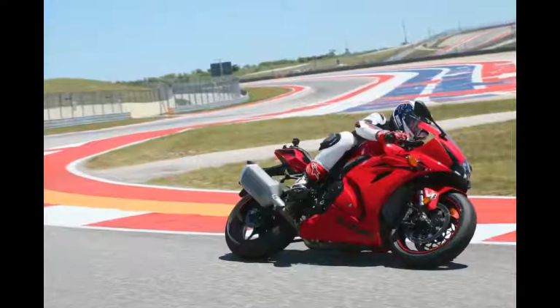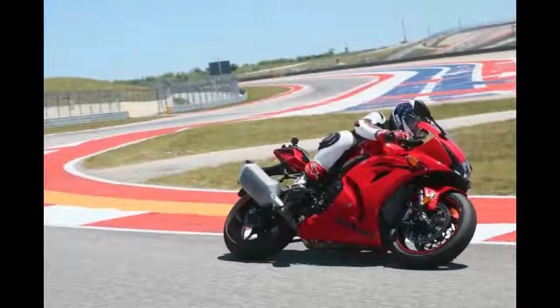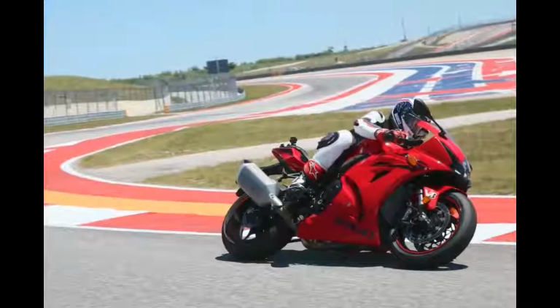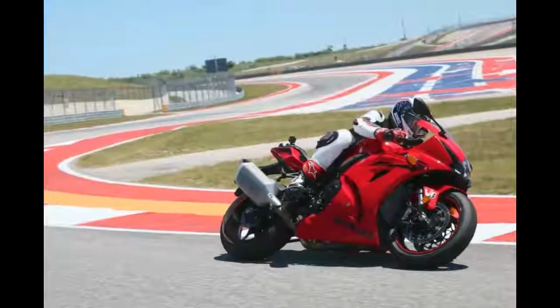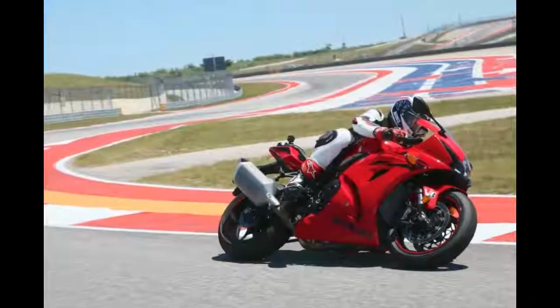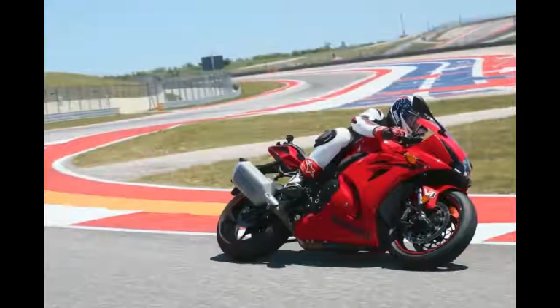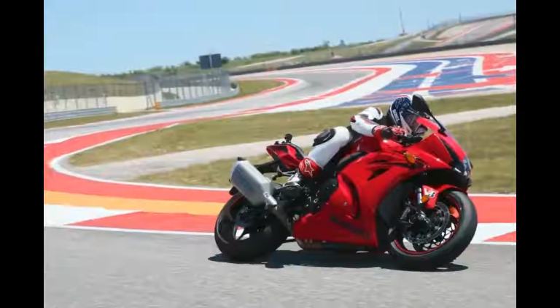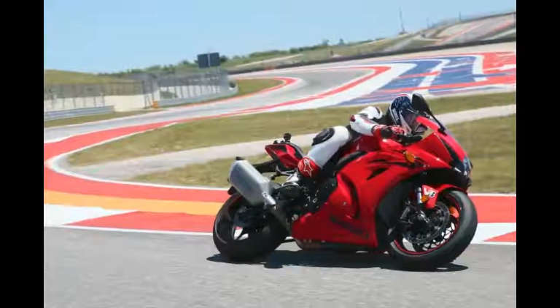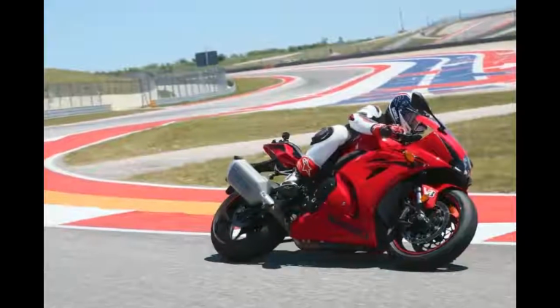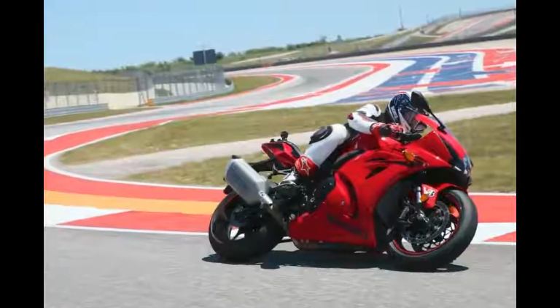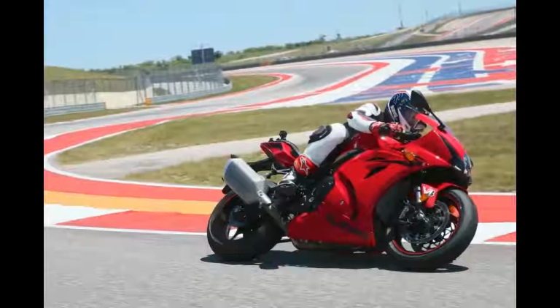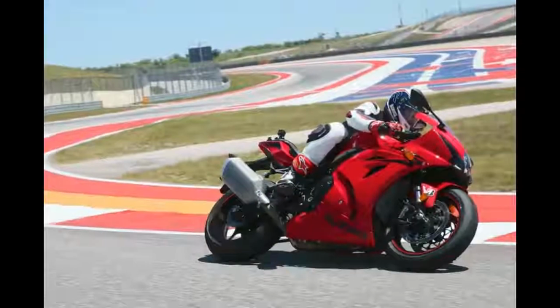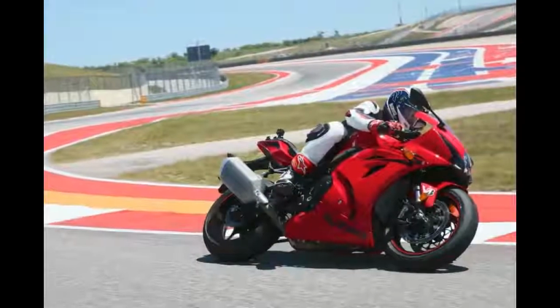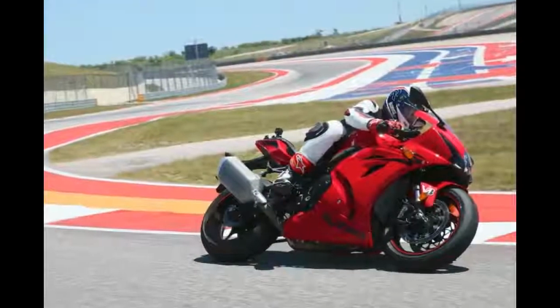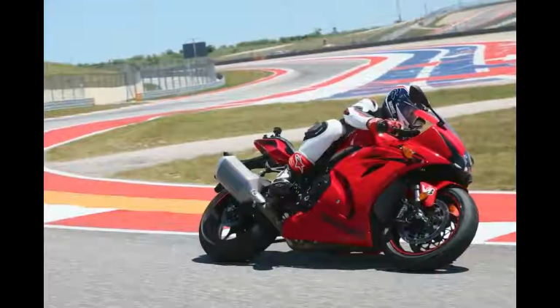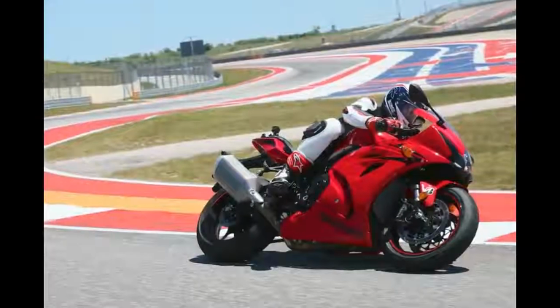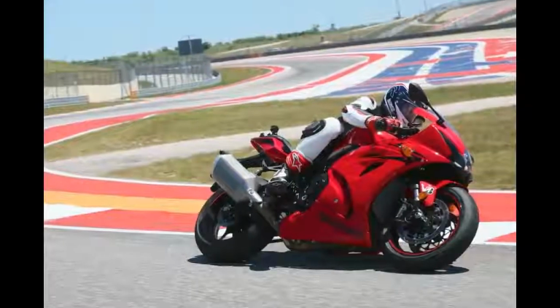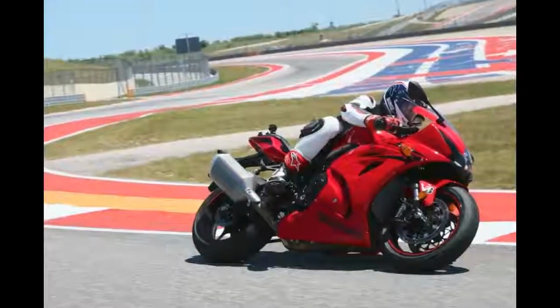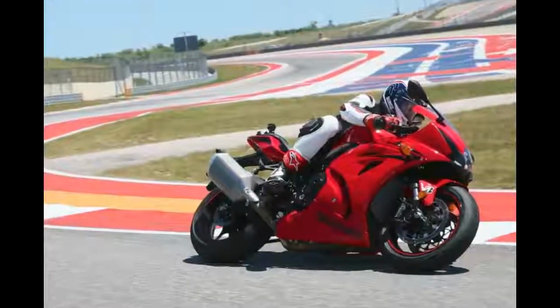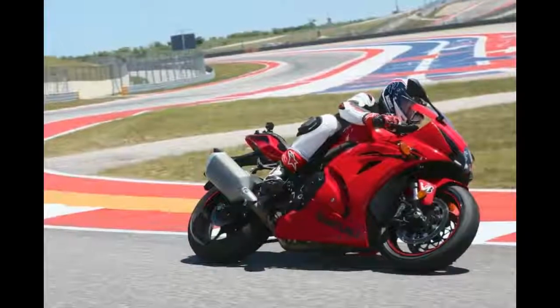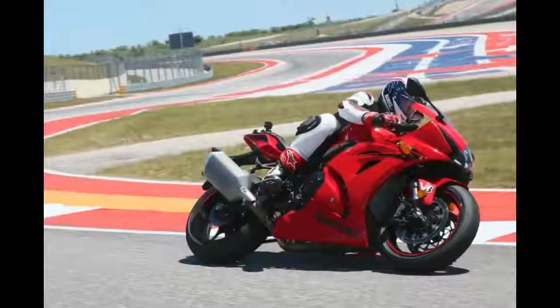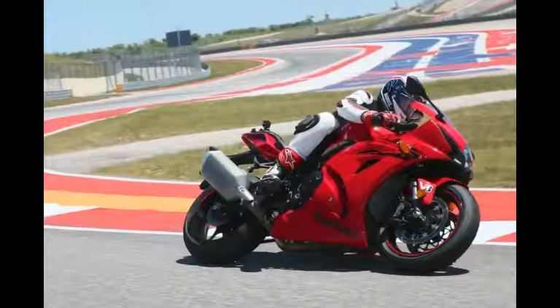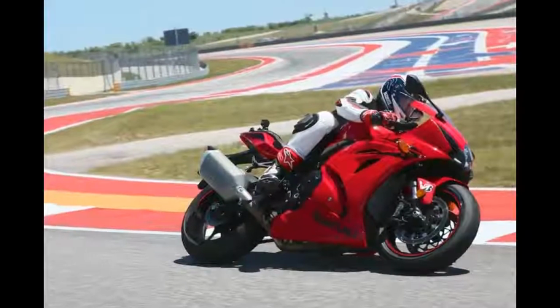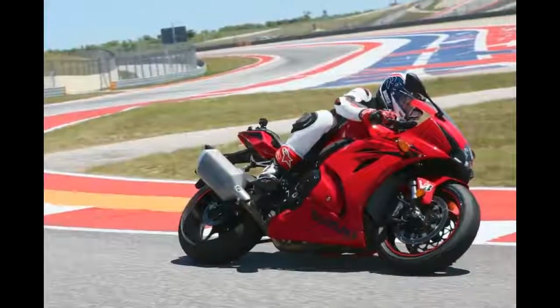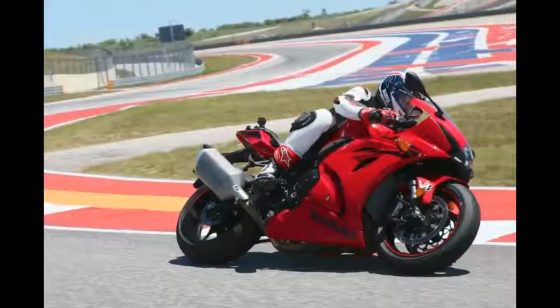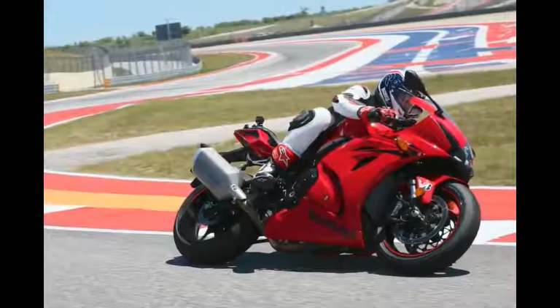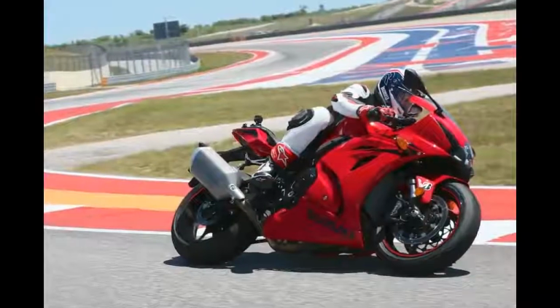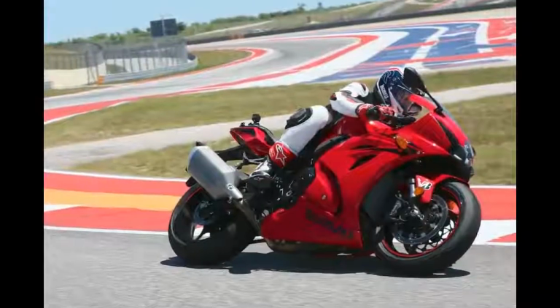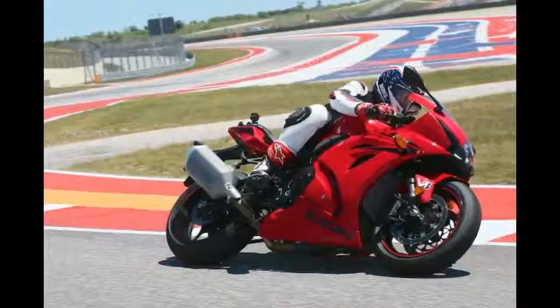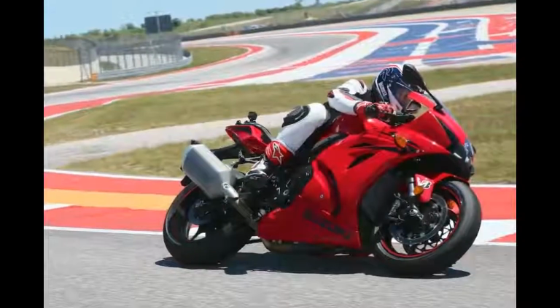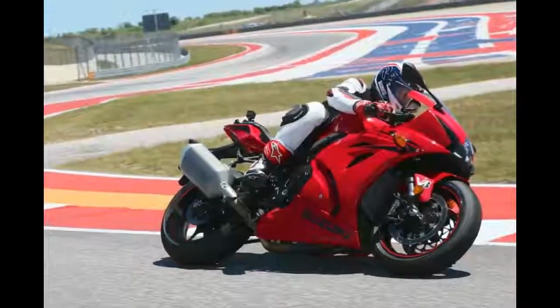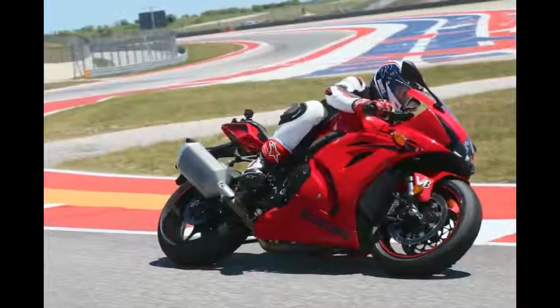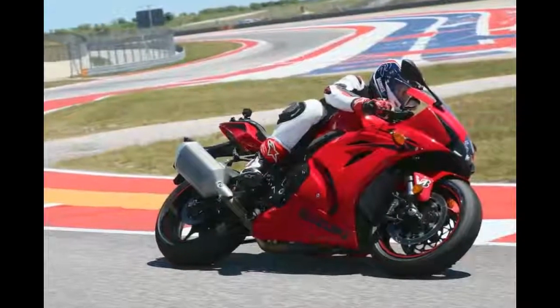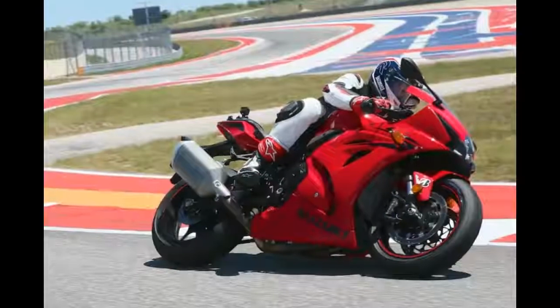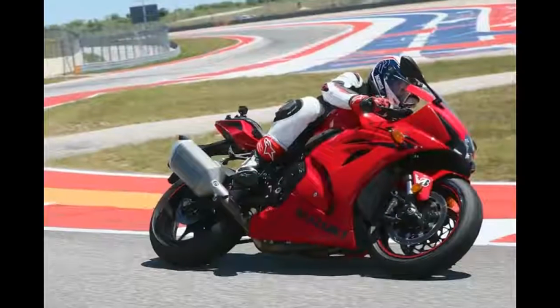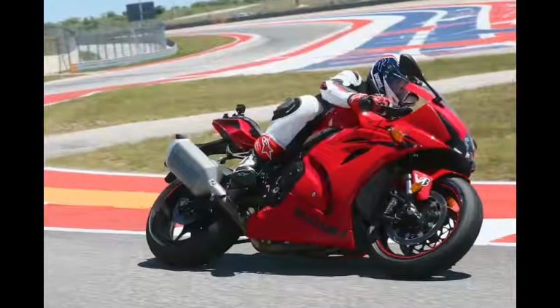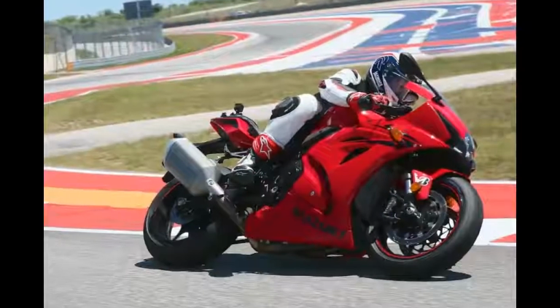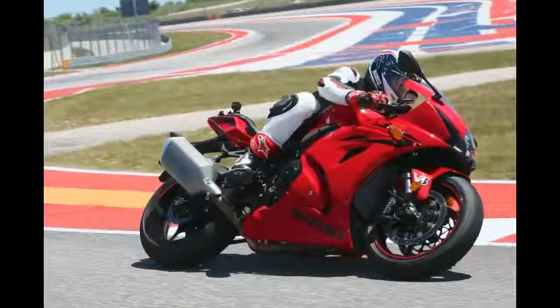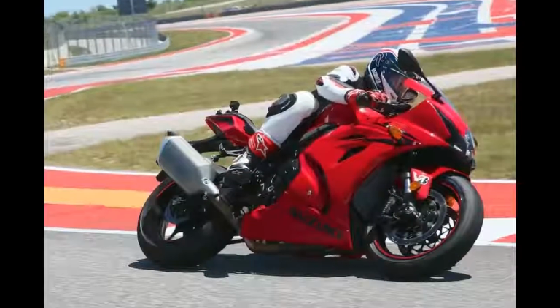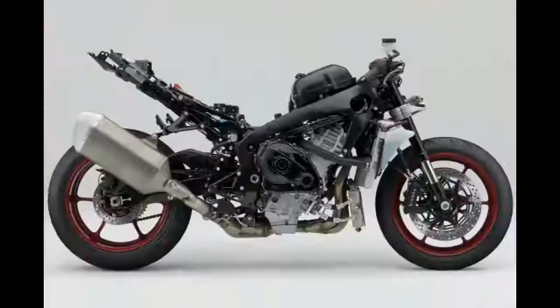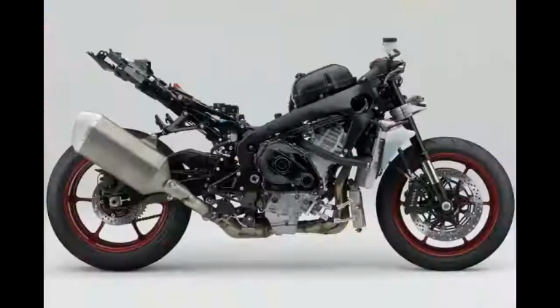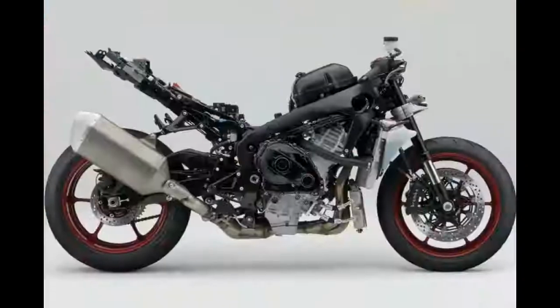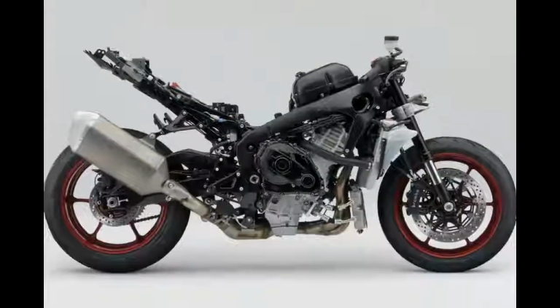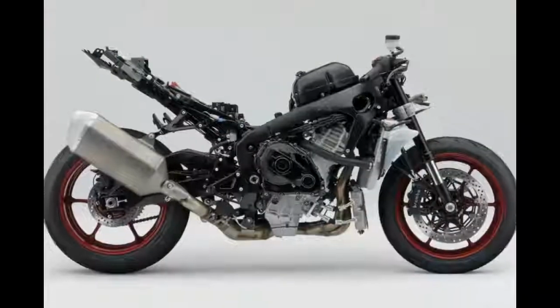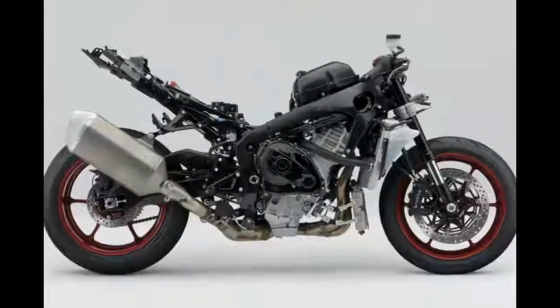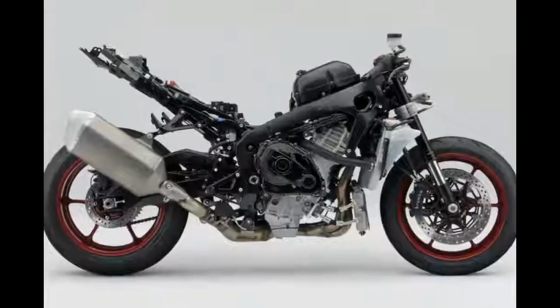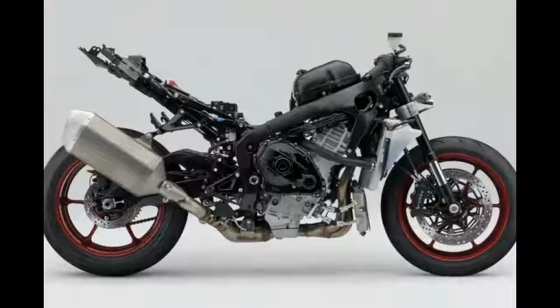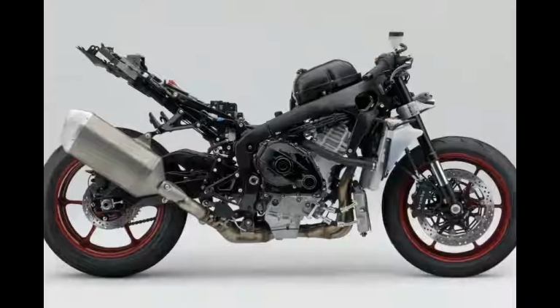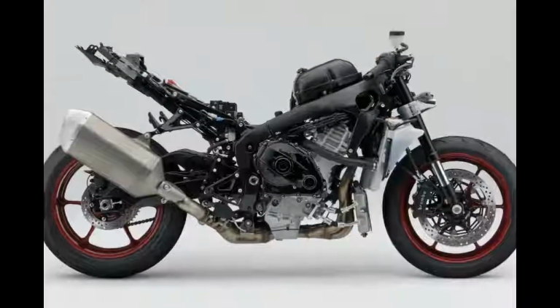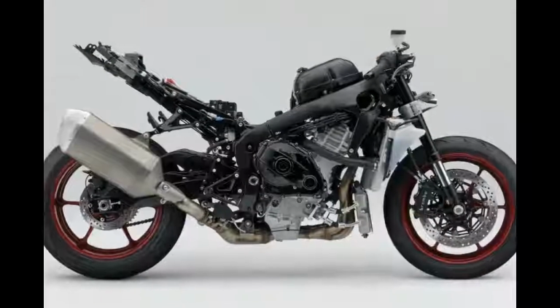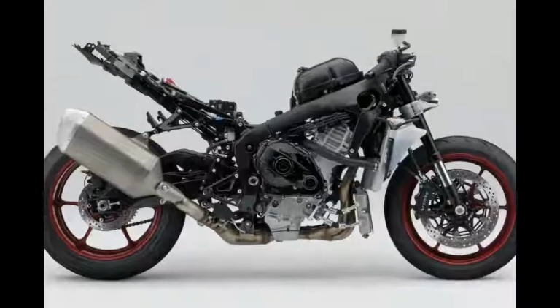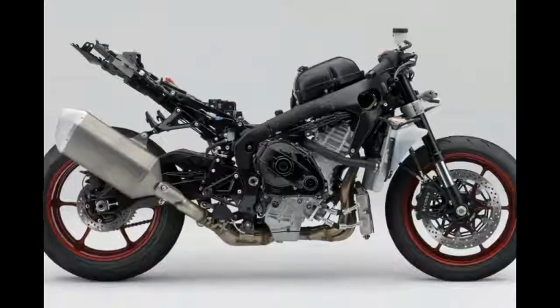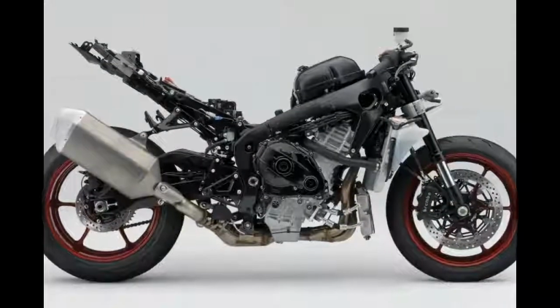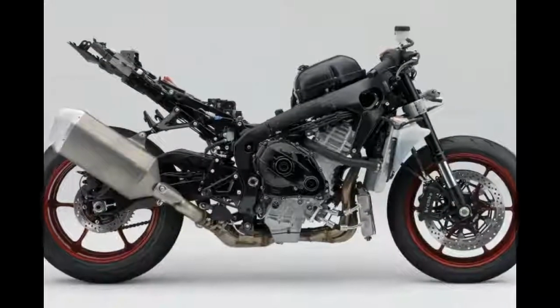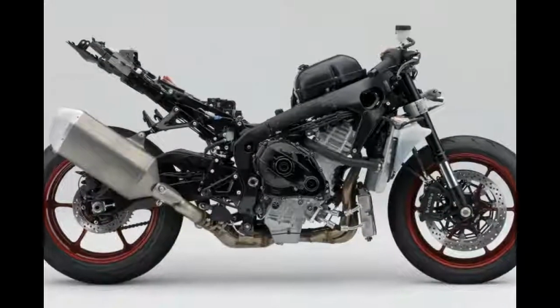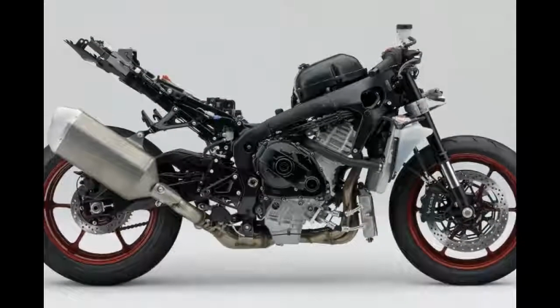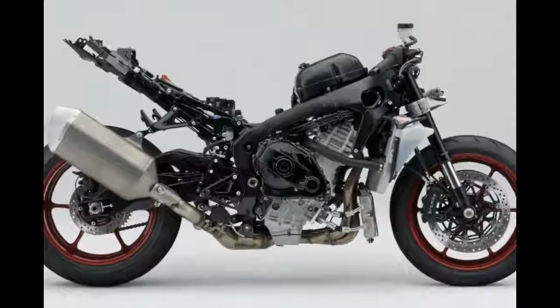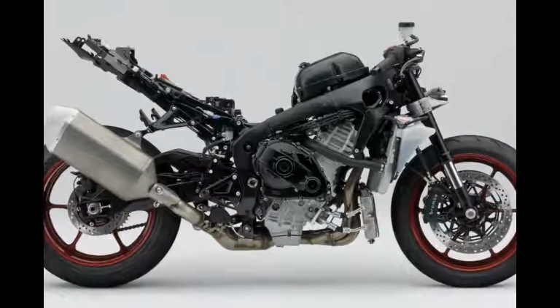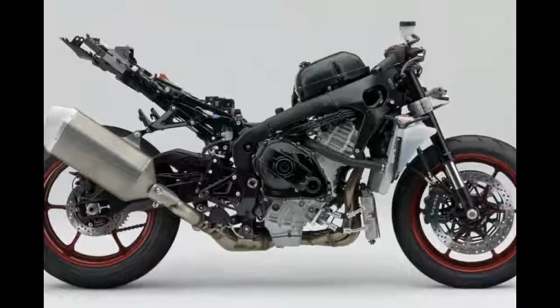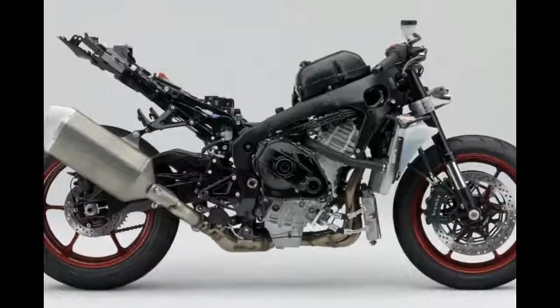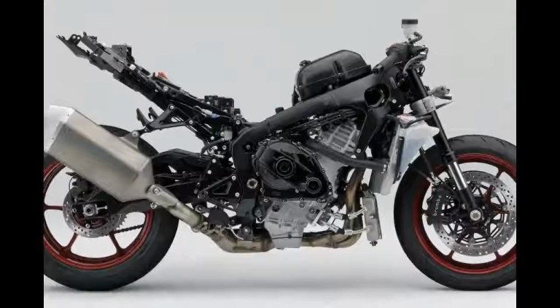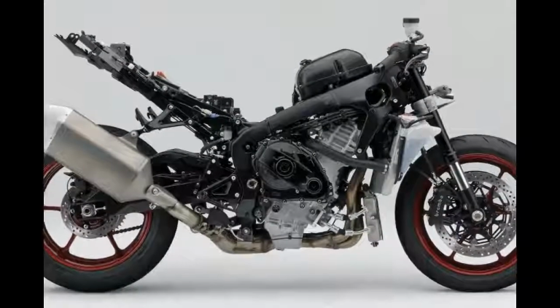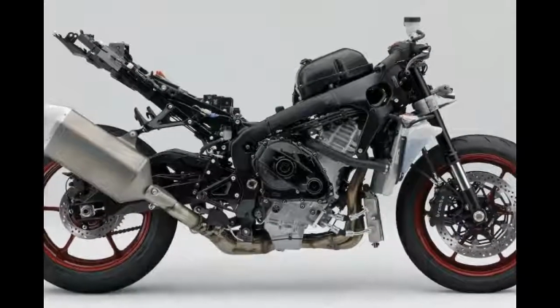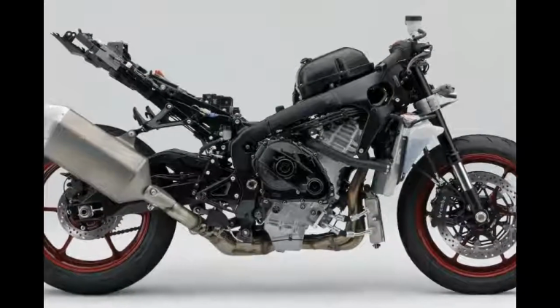Despite having monstrous peak horsepower, the GSX-R1000 motor also has impressive midrange.